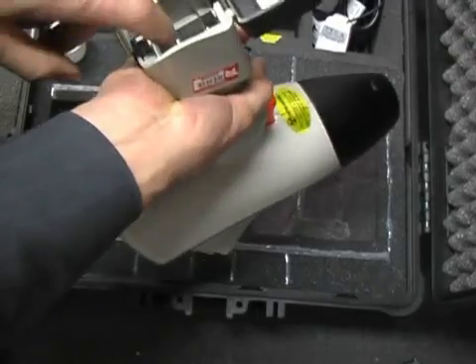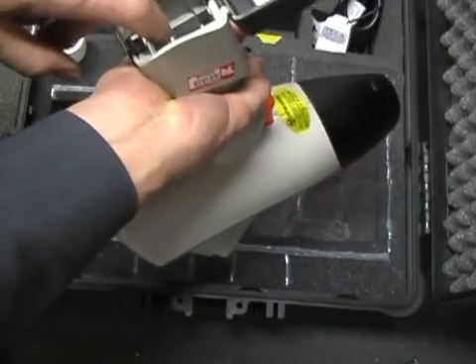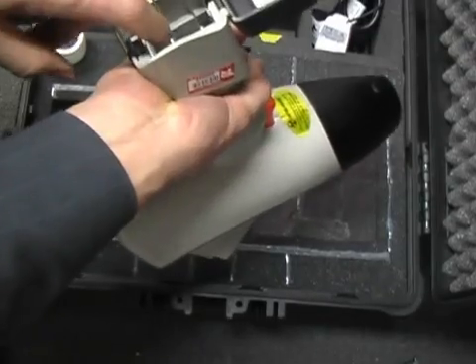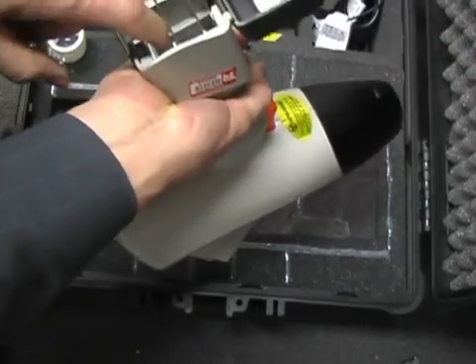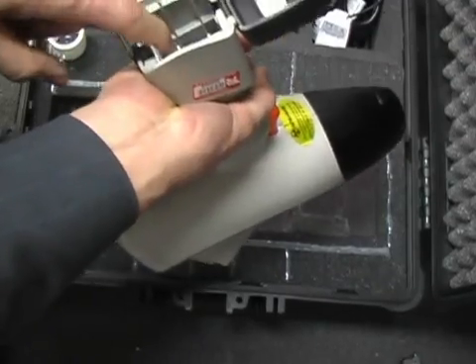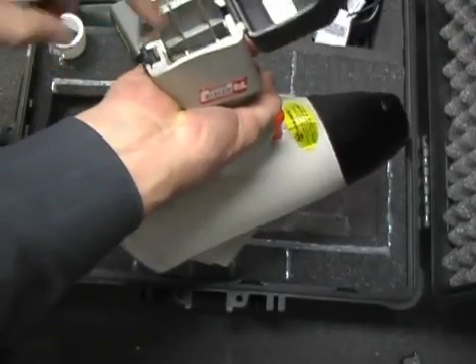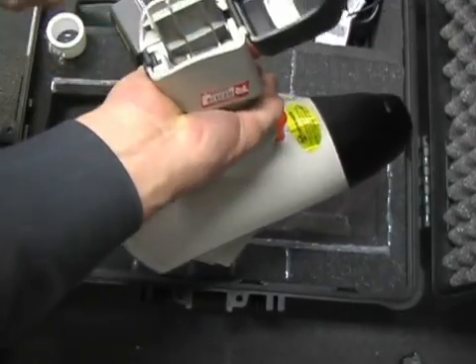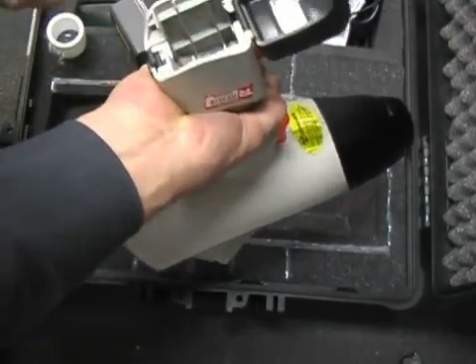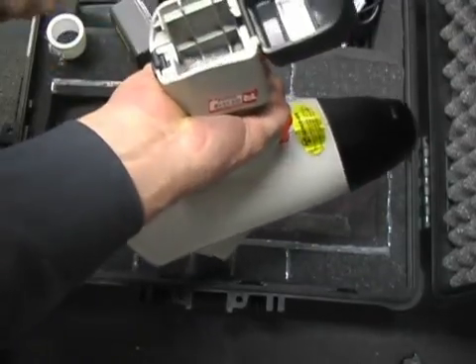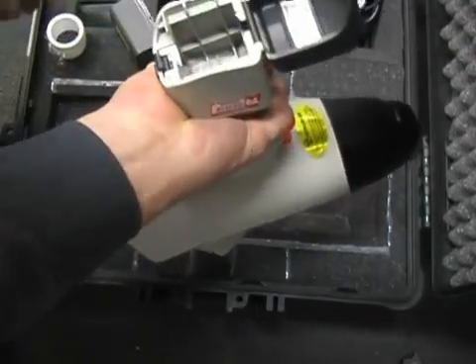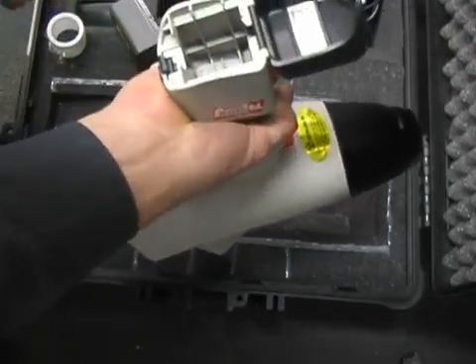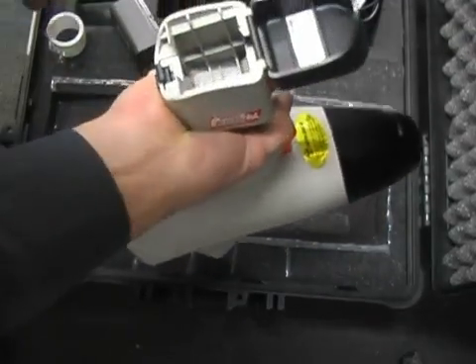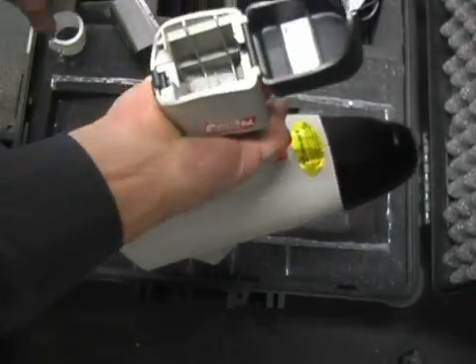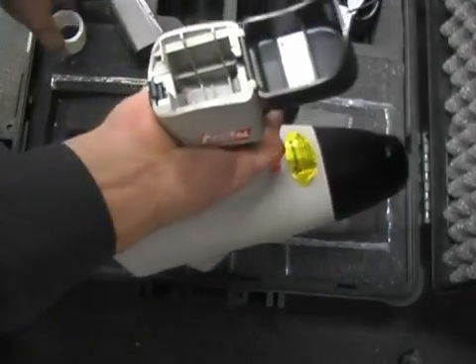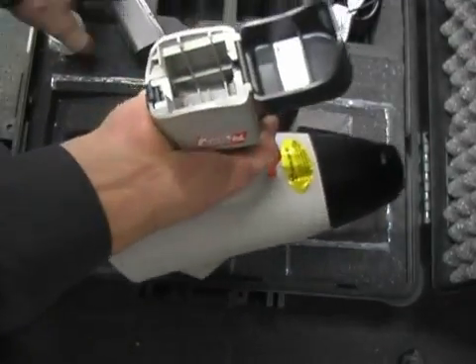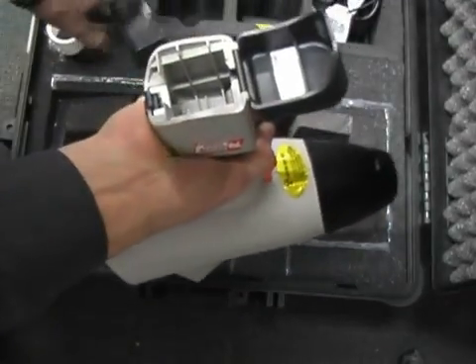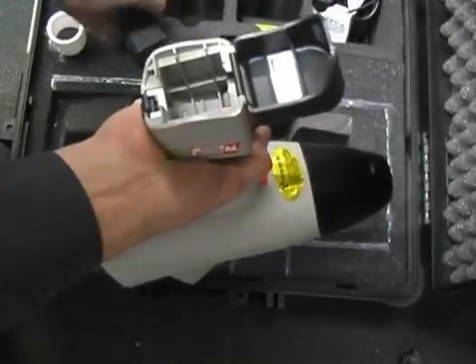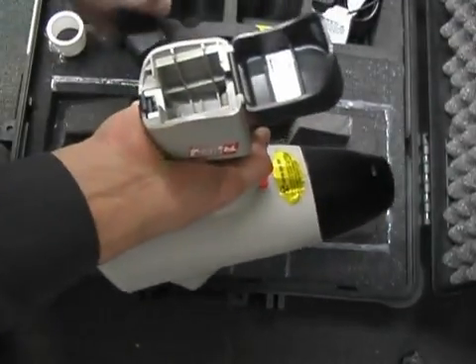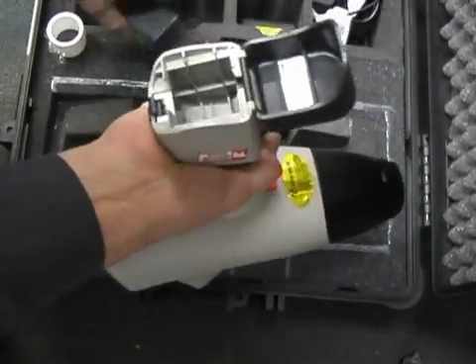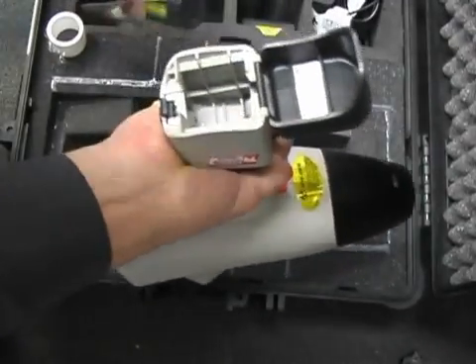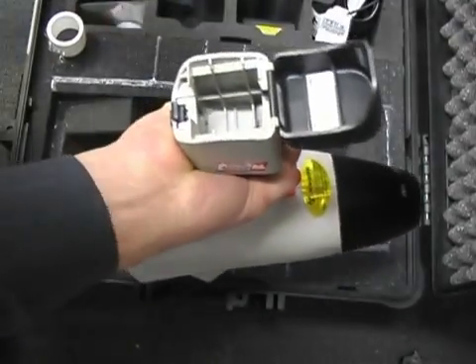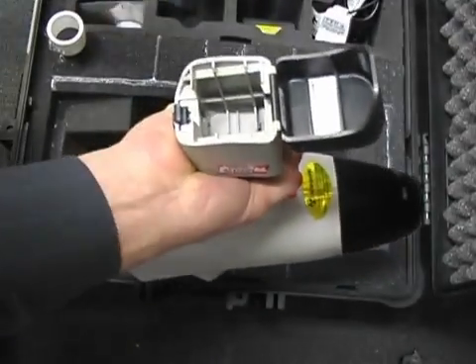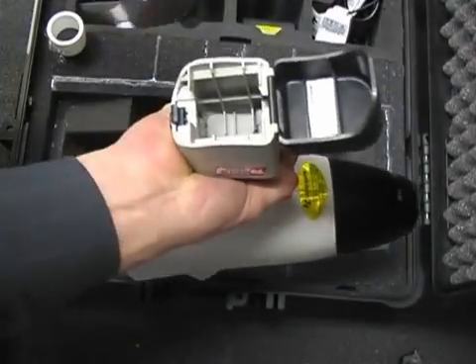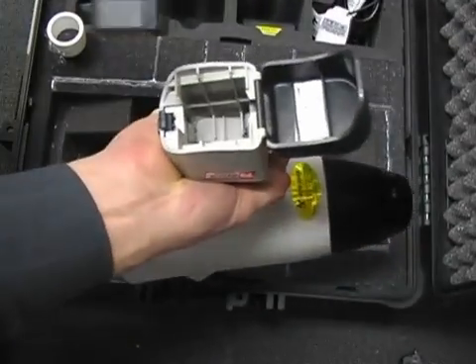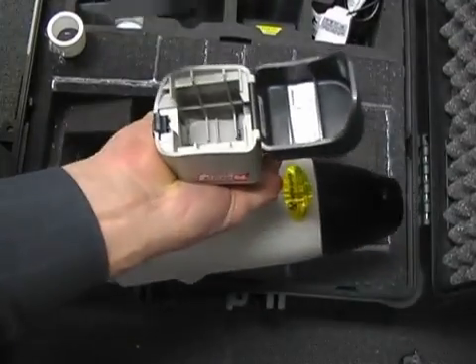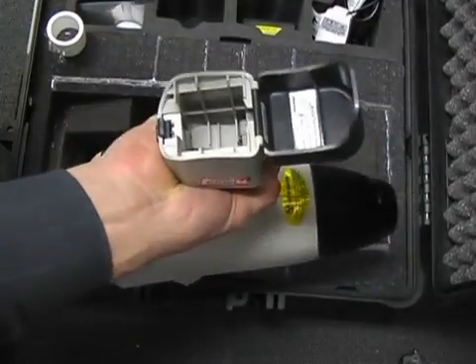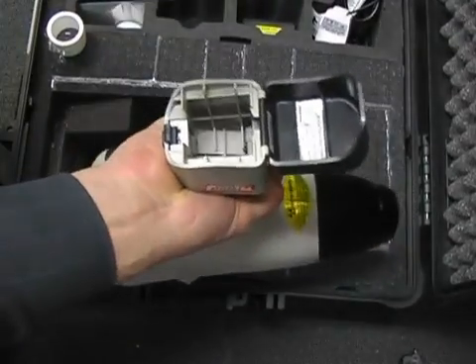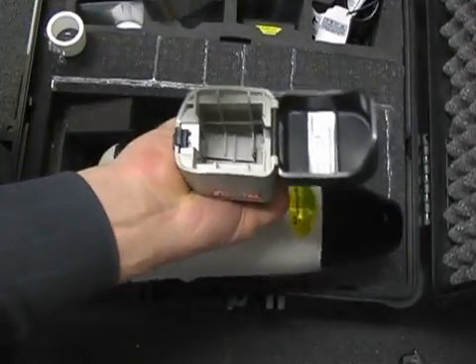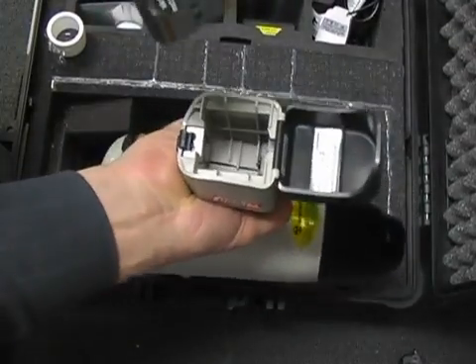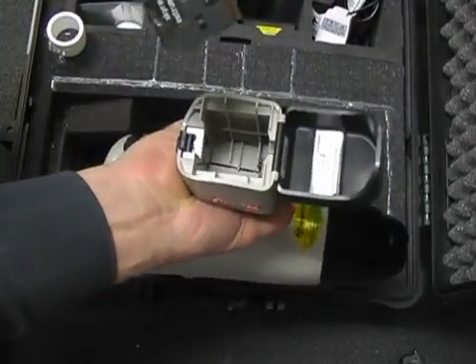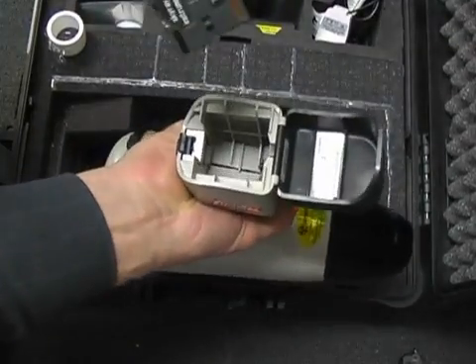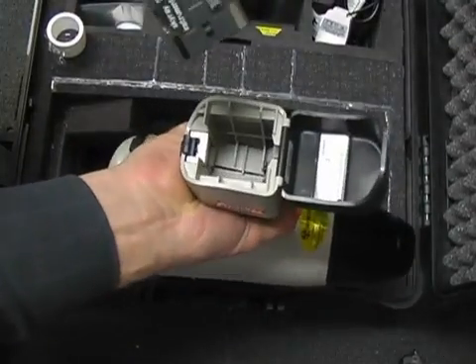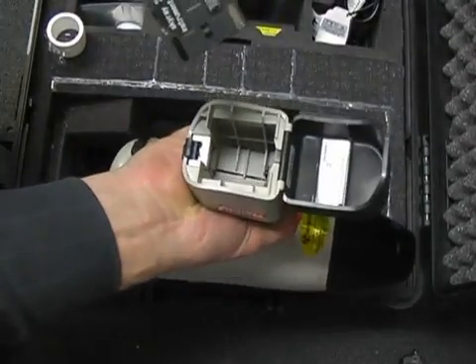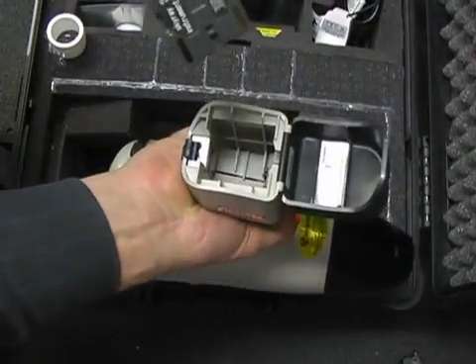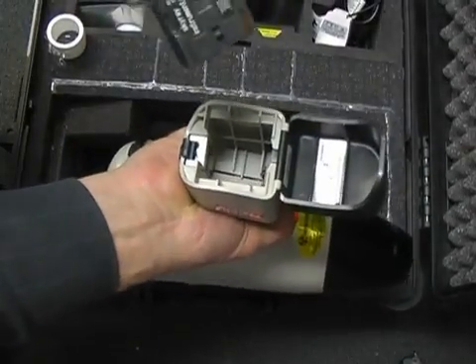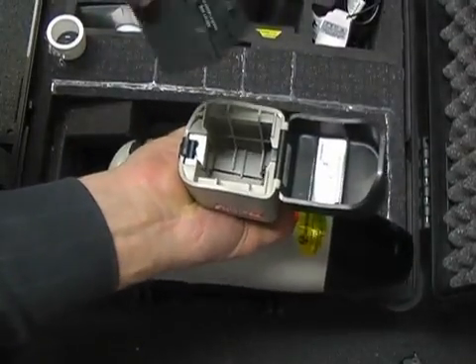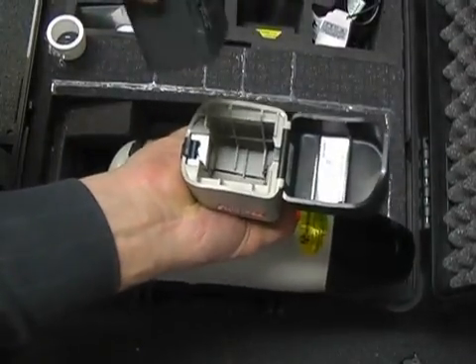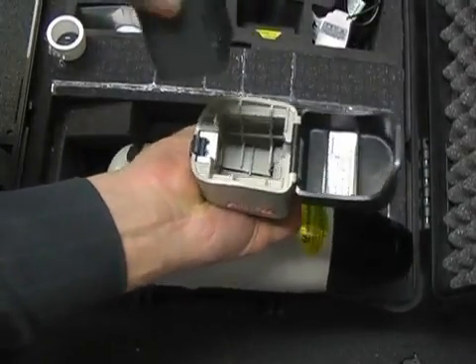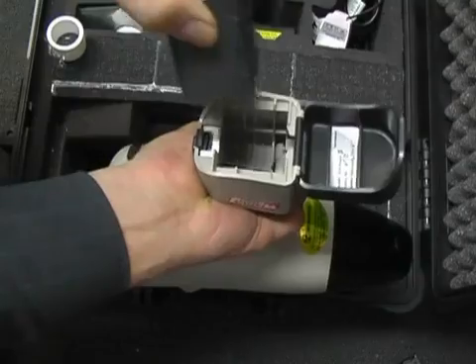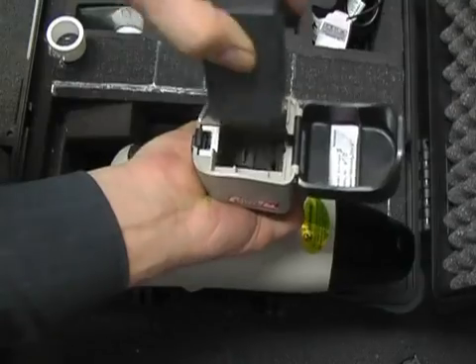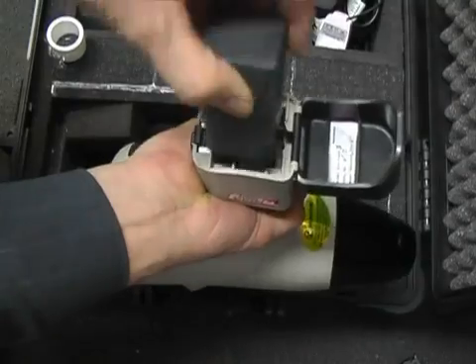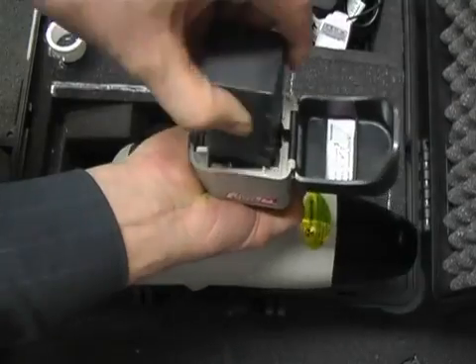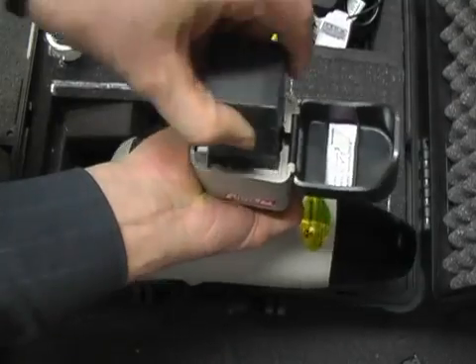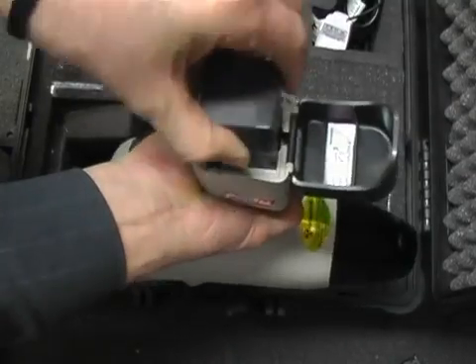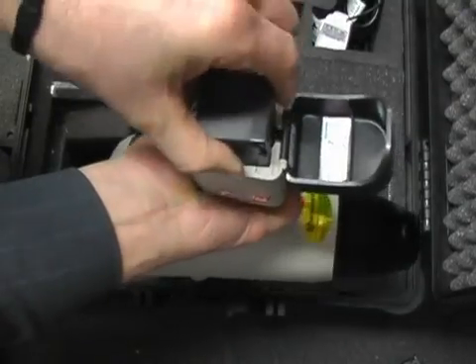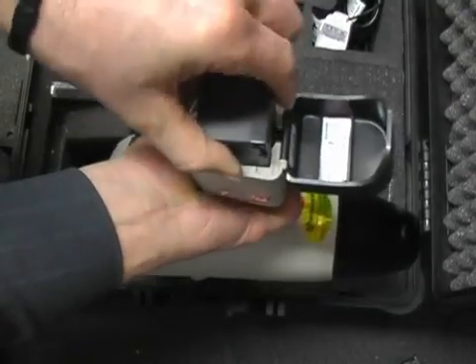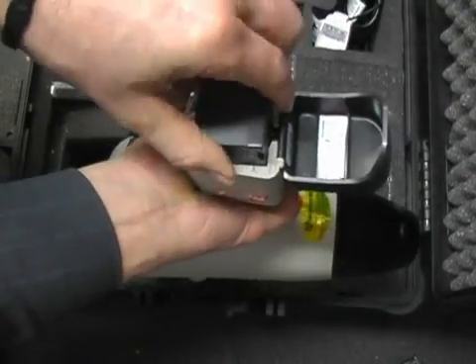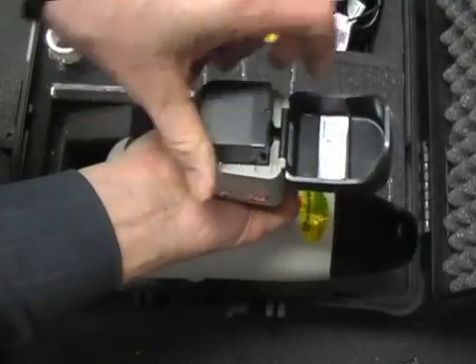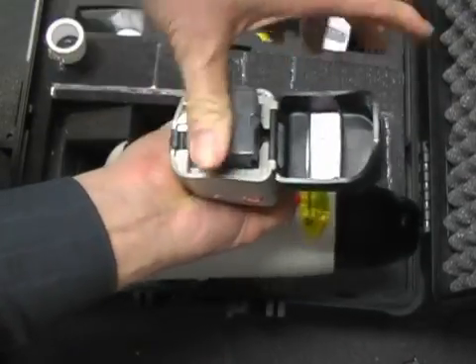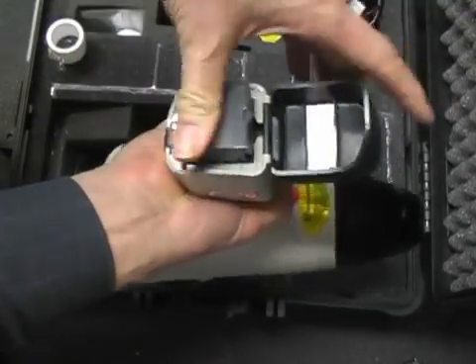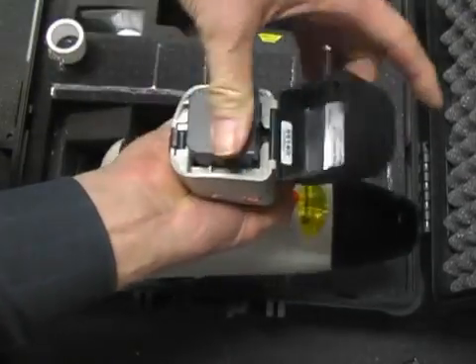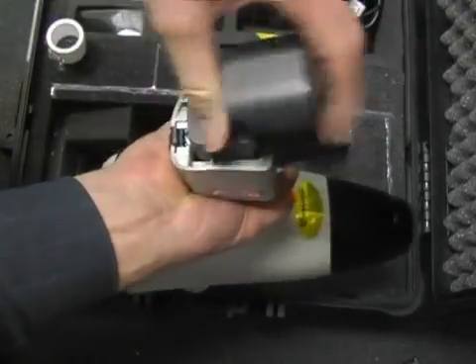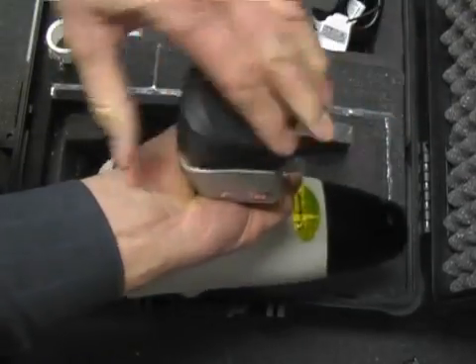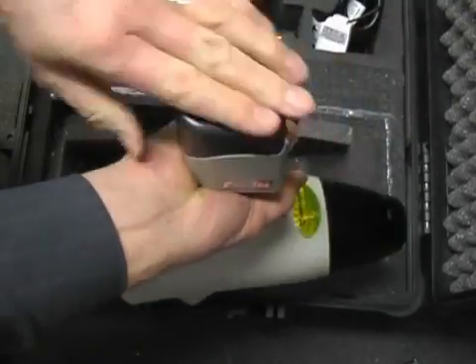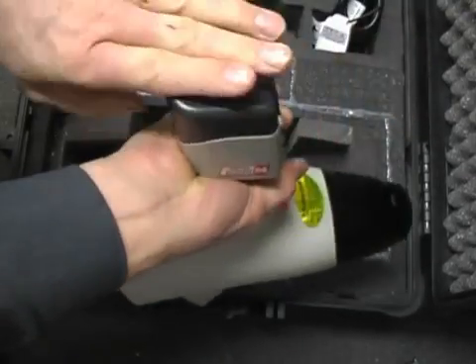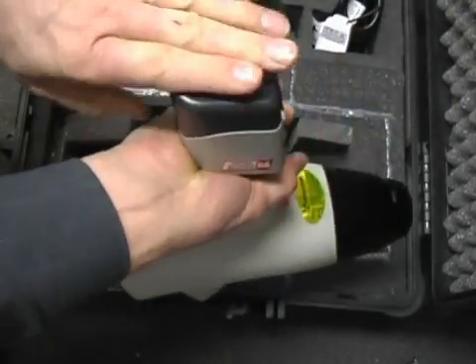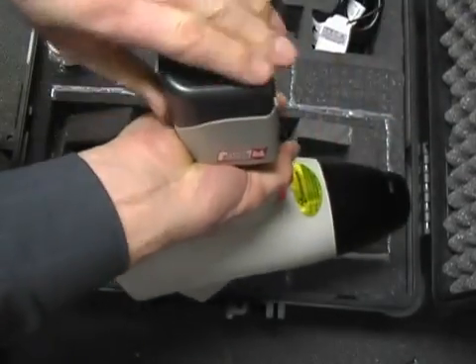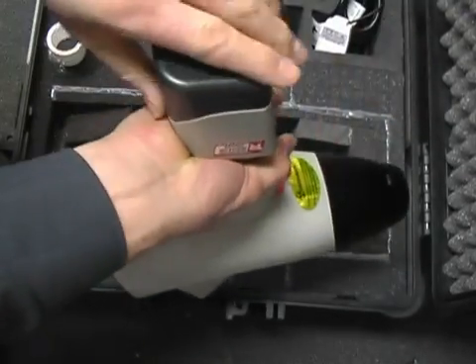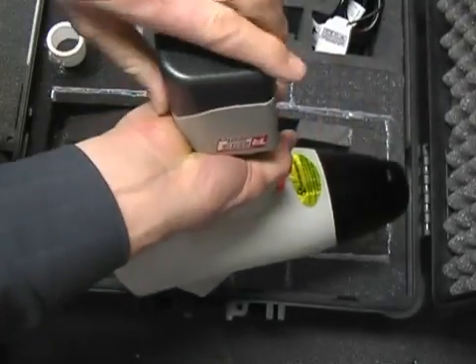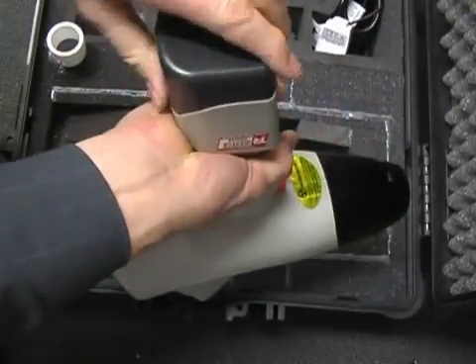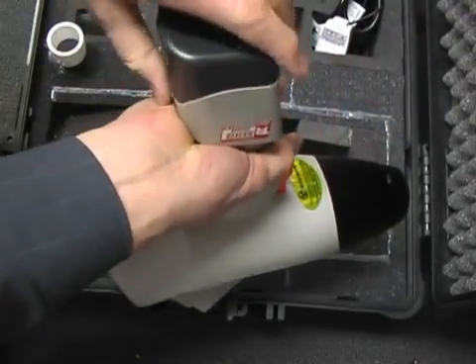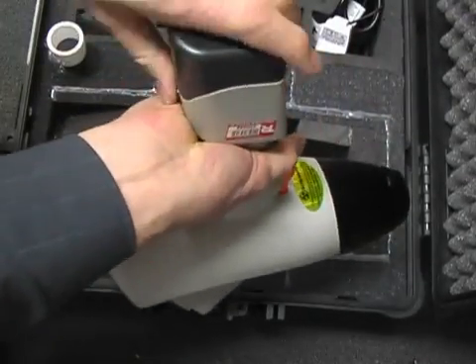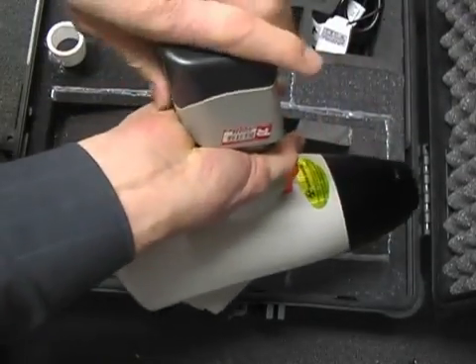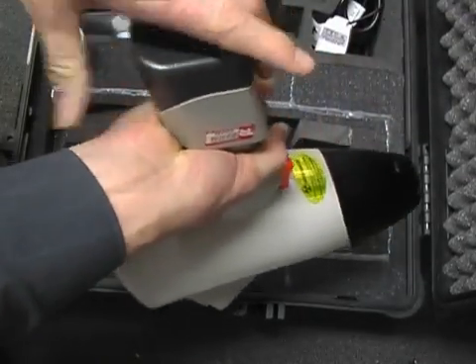Firstly we need to insert a battery in the instrument. So I'll just insert the battery and close the door.